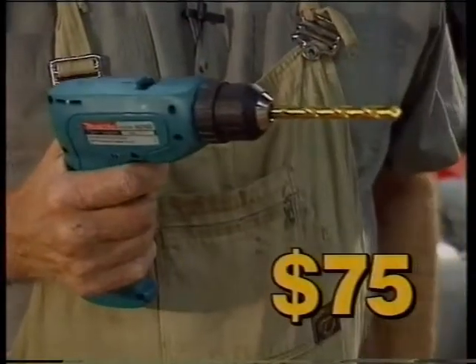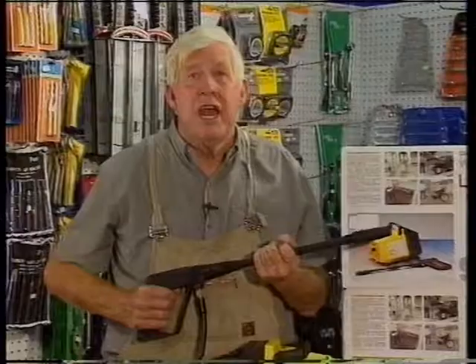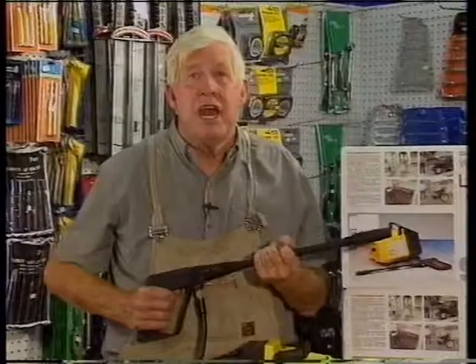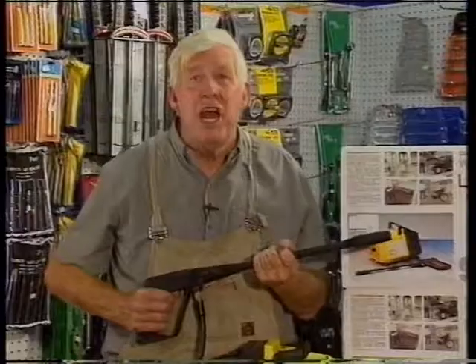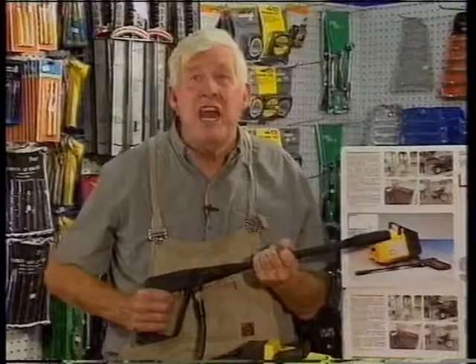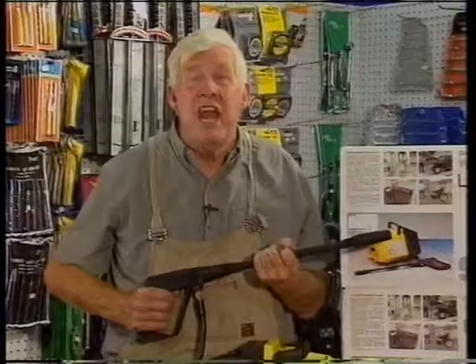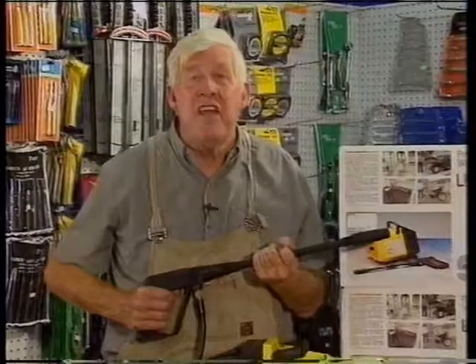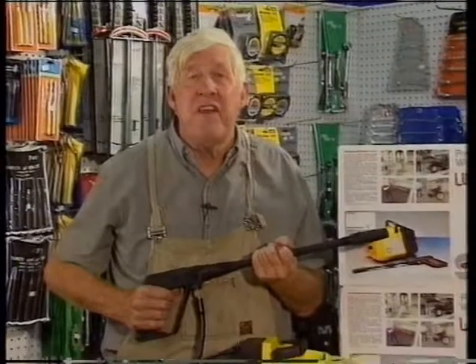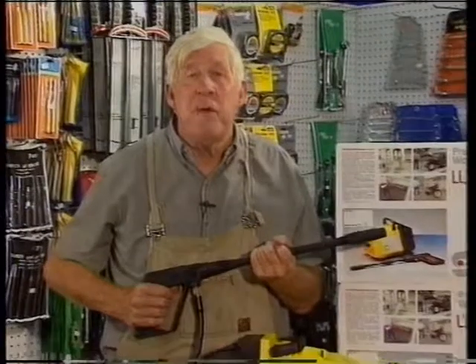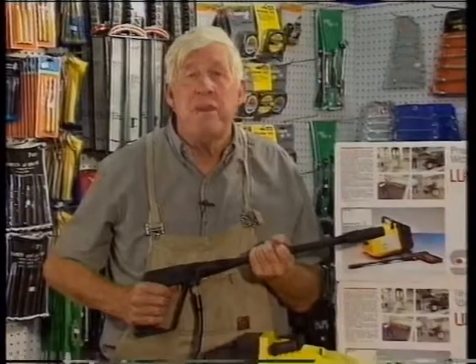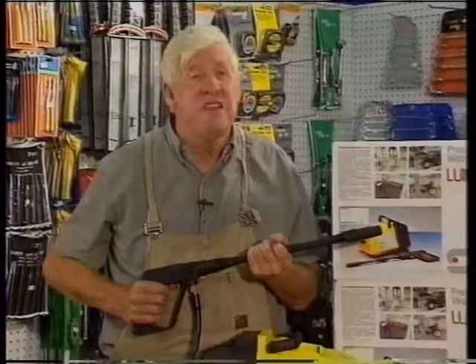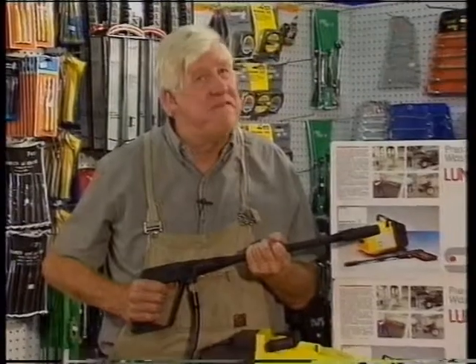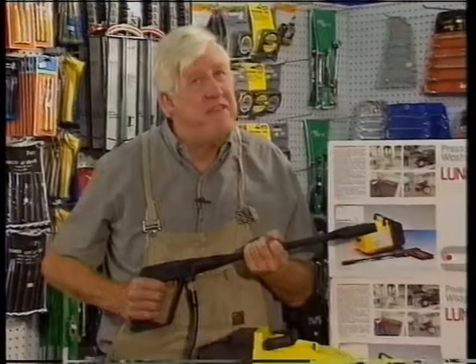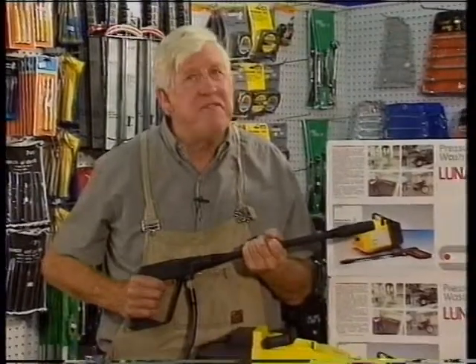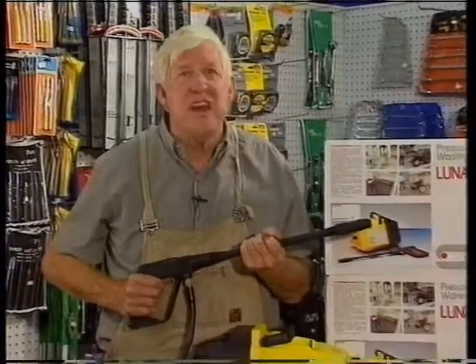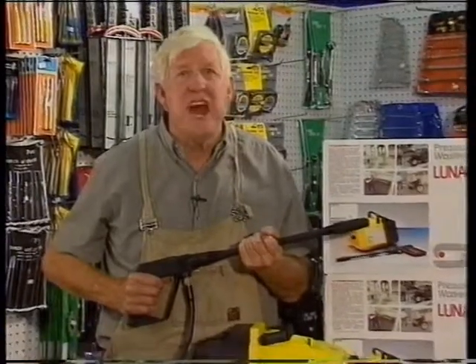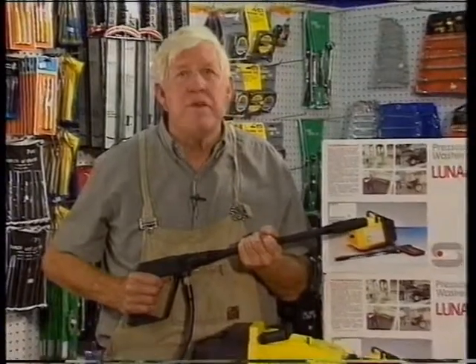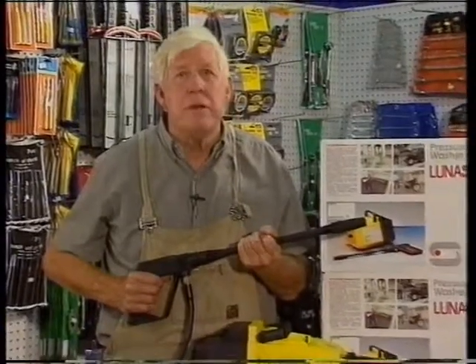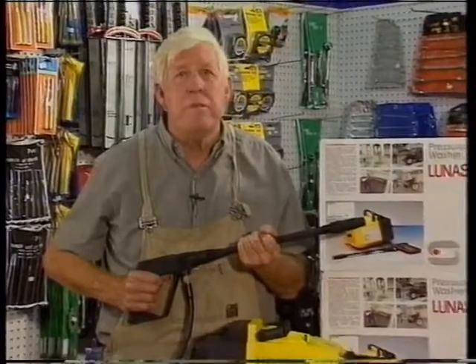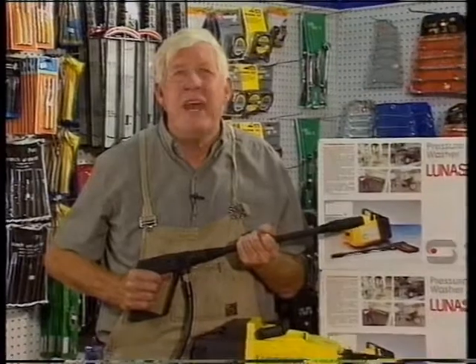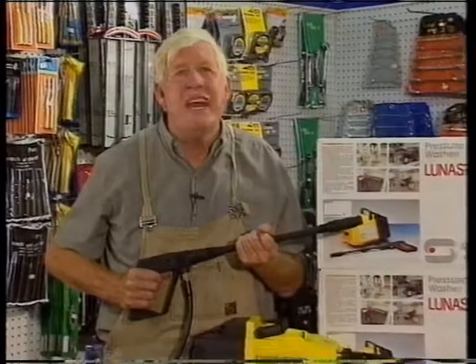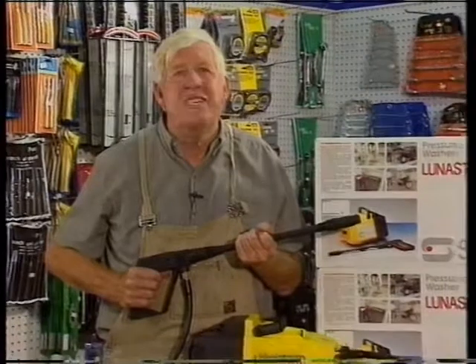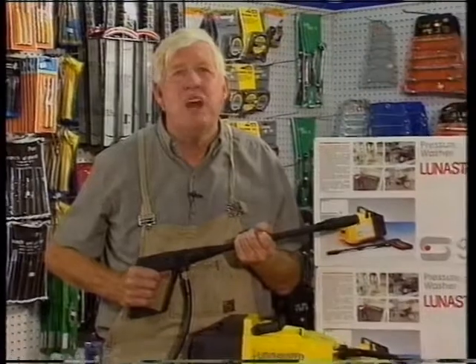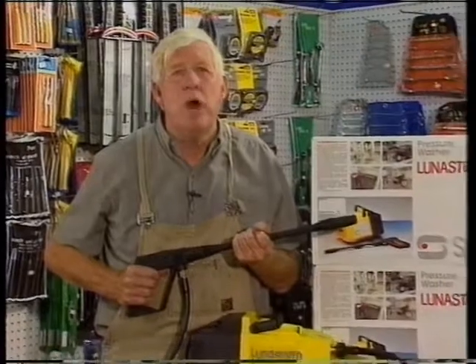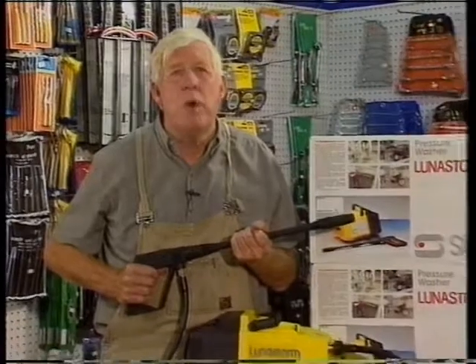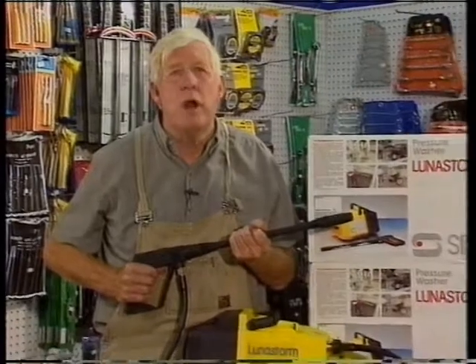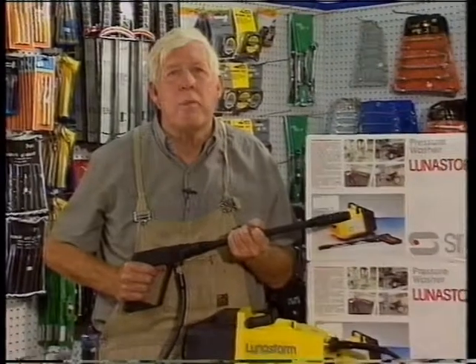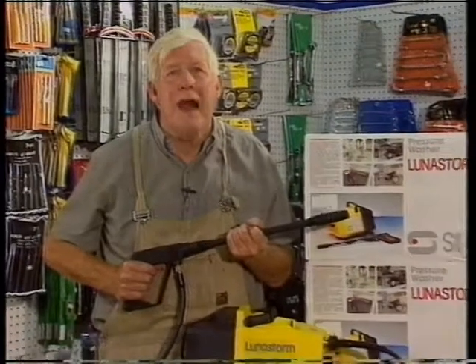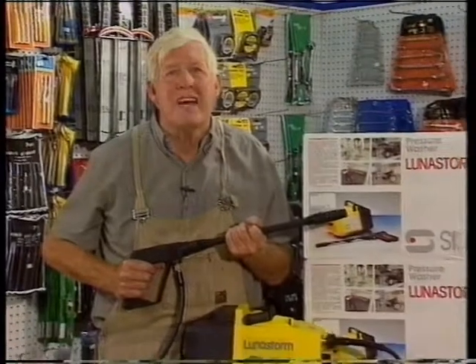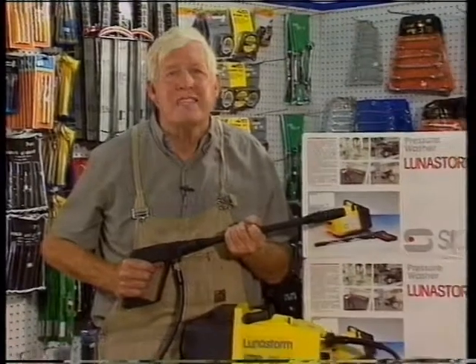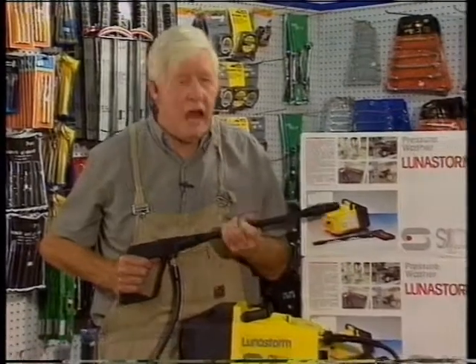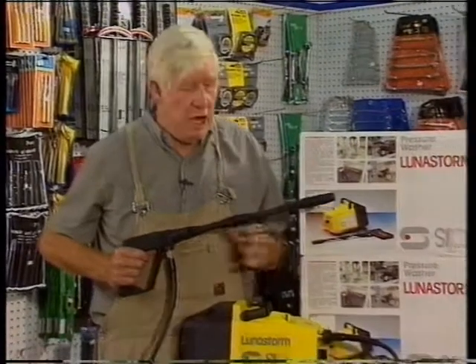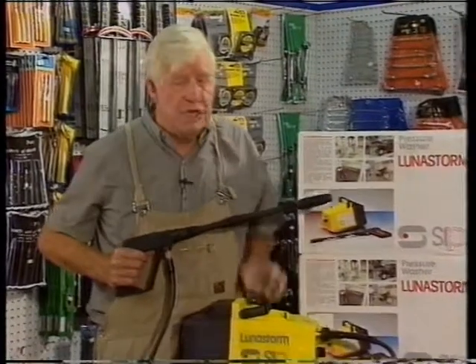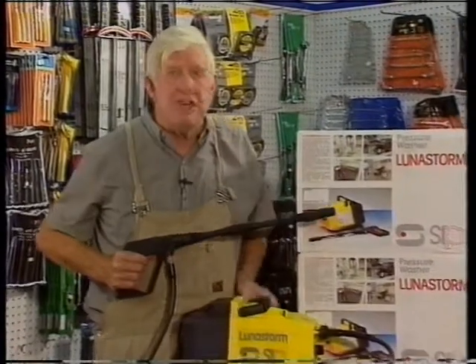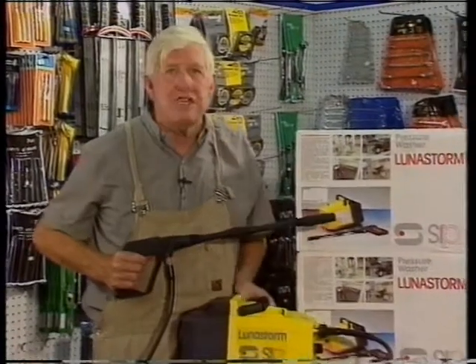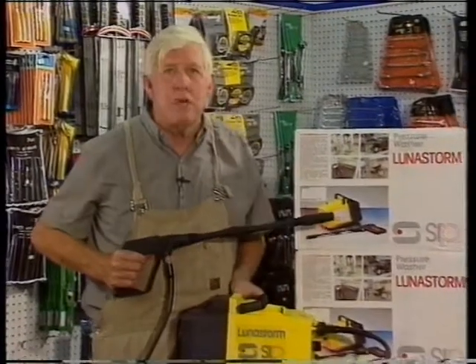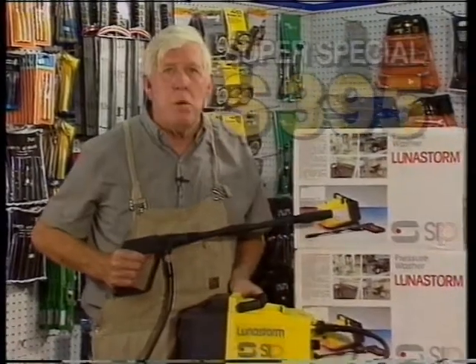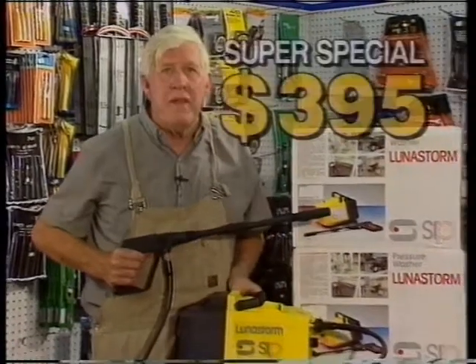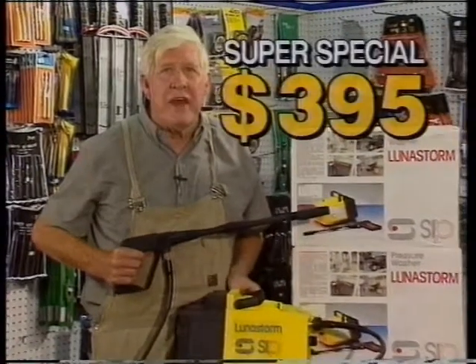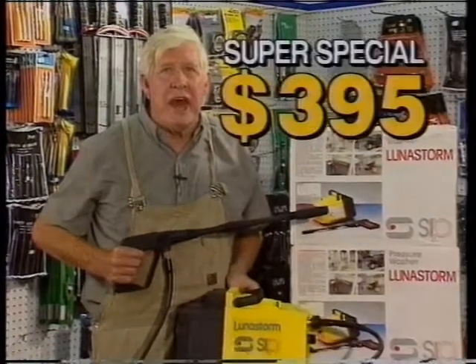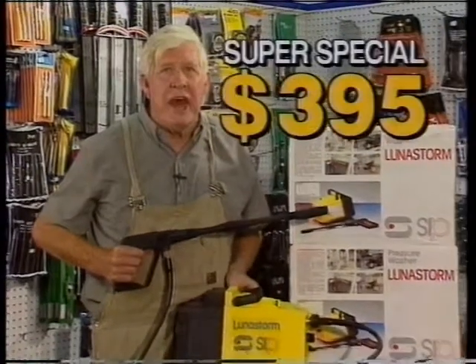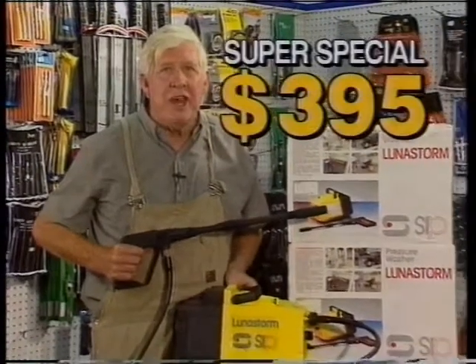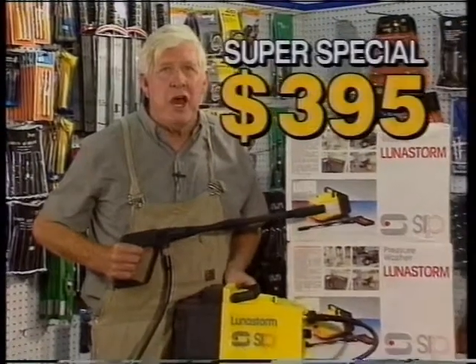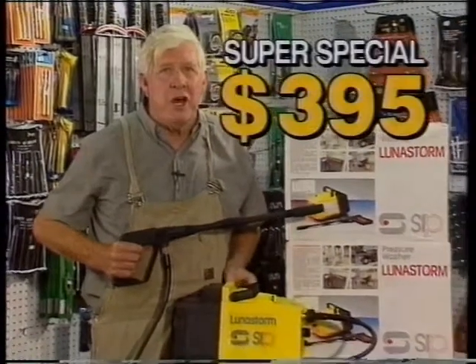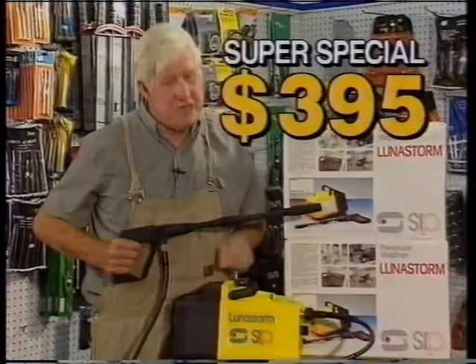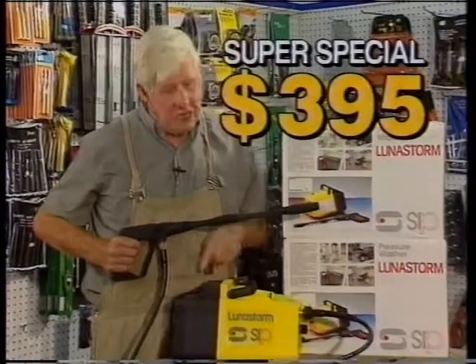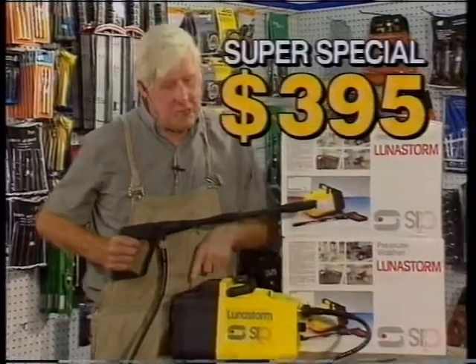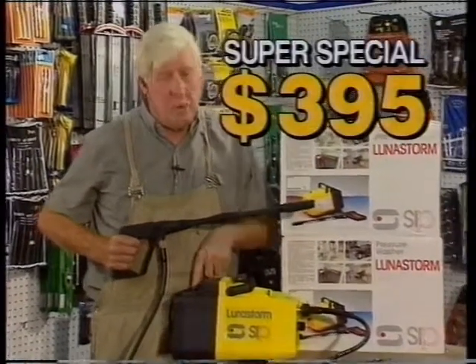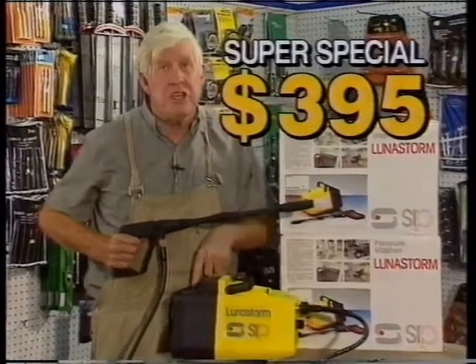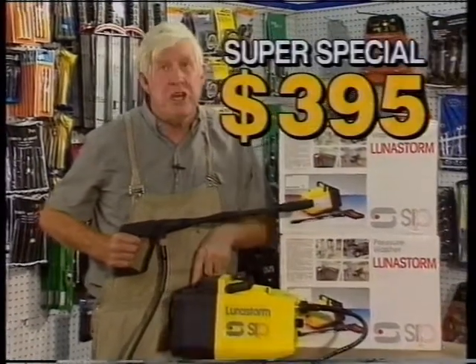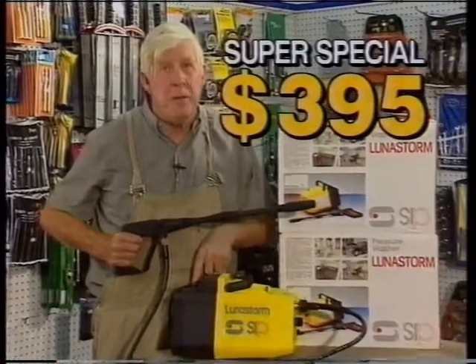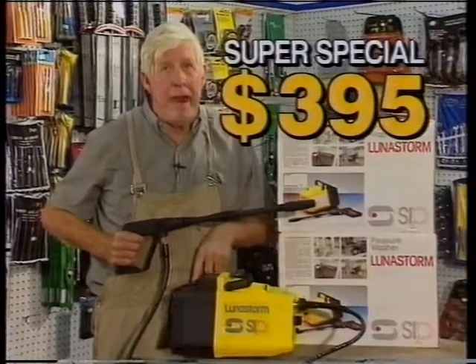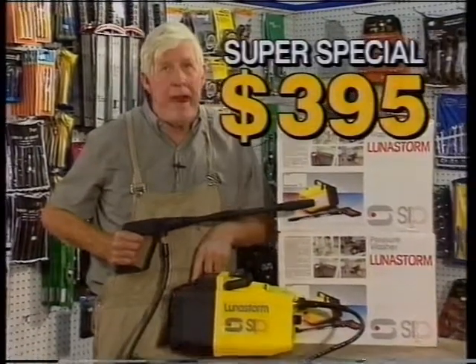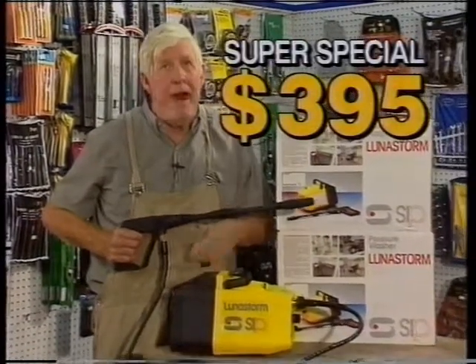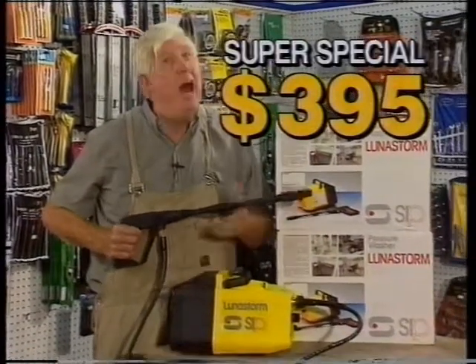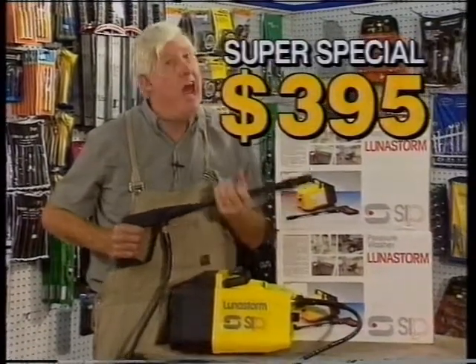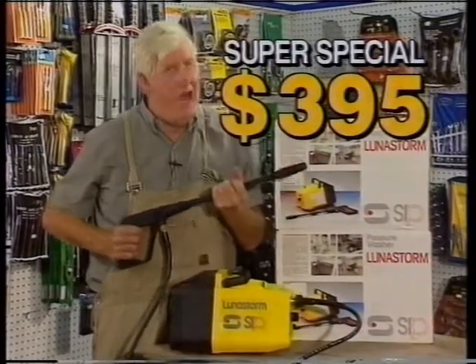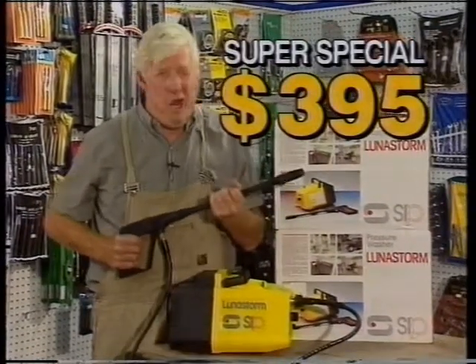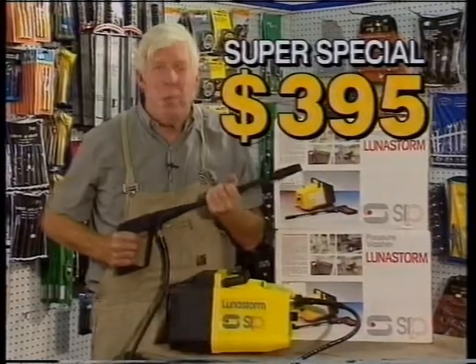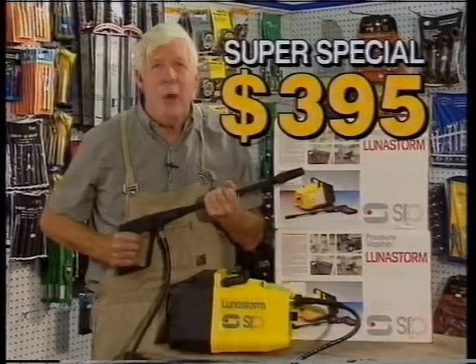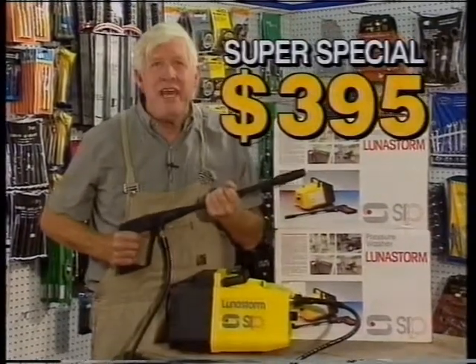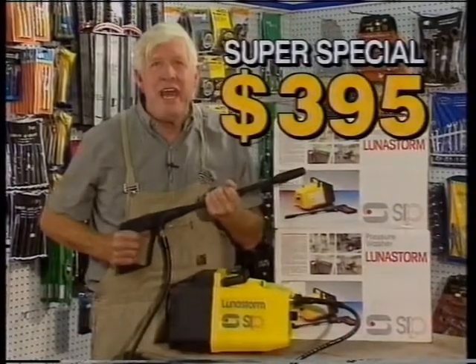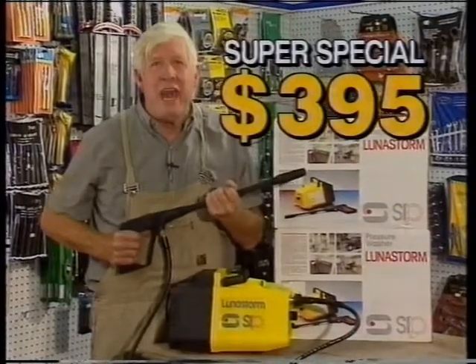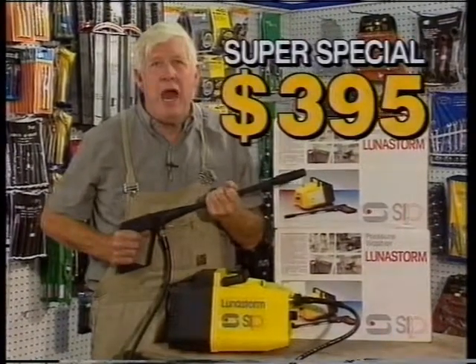Clean anything with its 1500 PSI water blaster — just screw on the garden hose, switch on the power, and away you go.